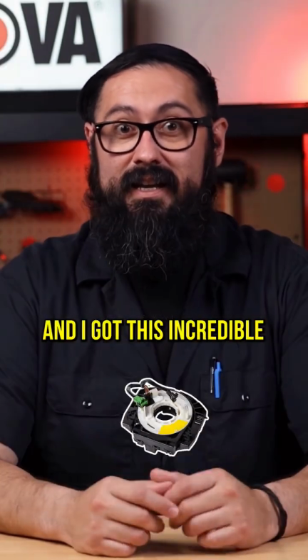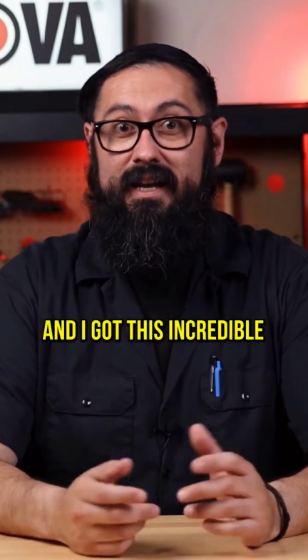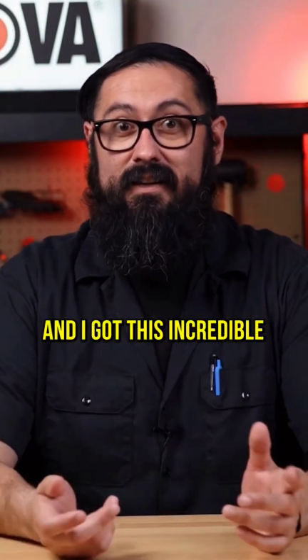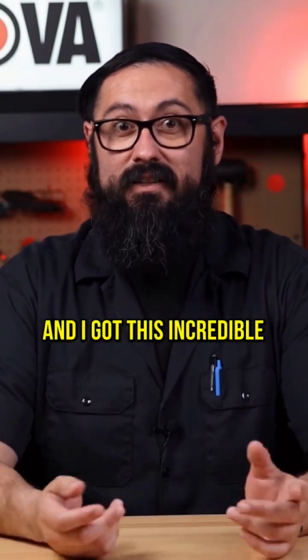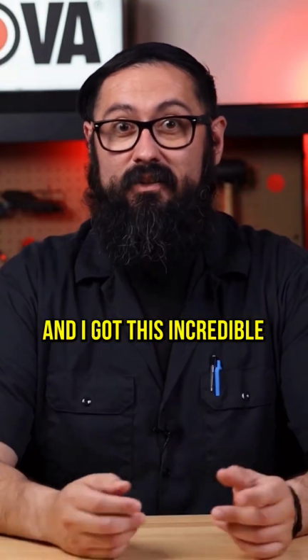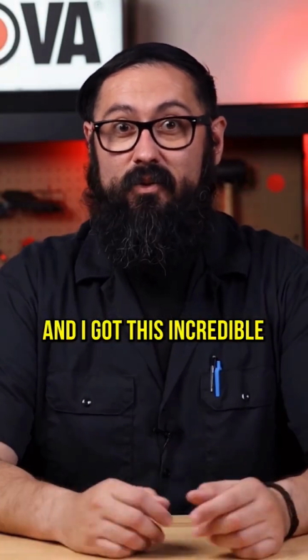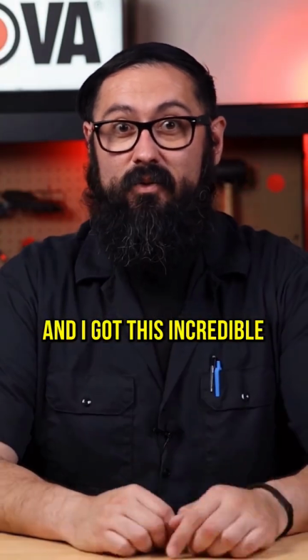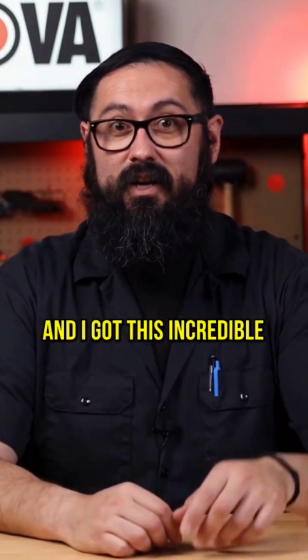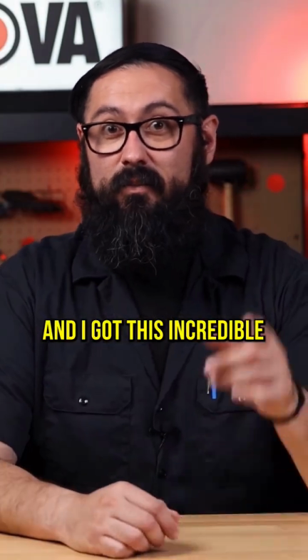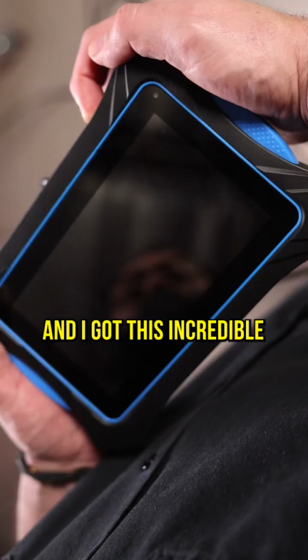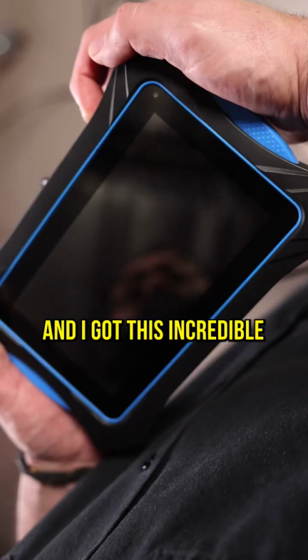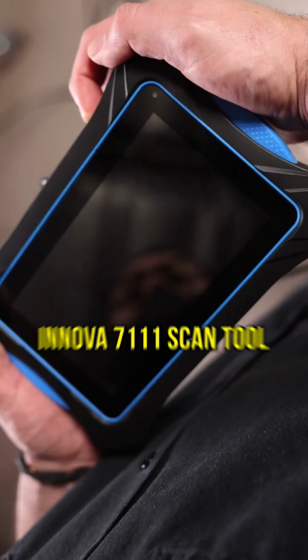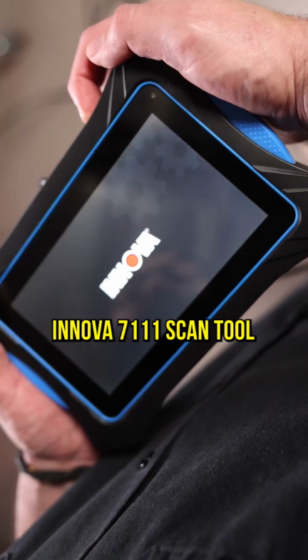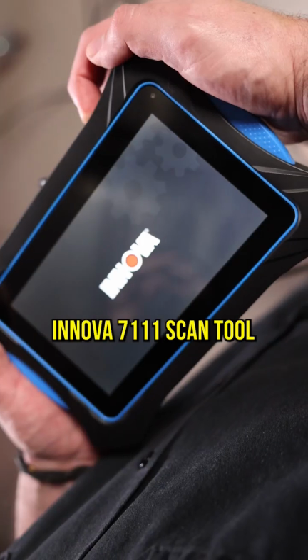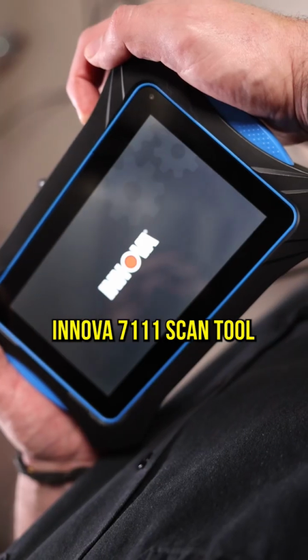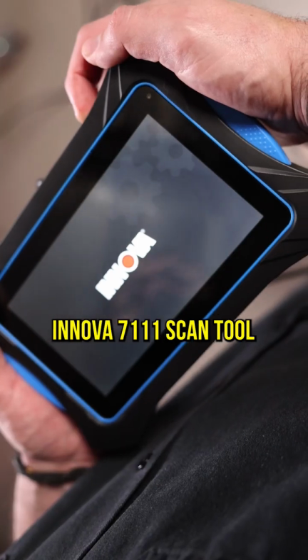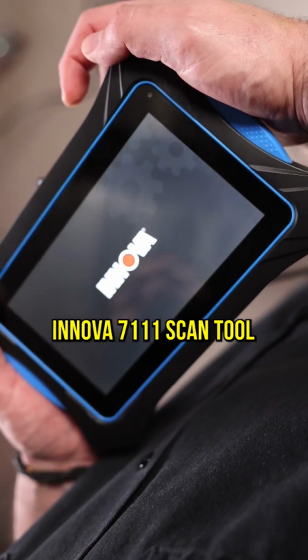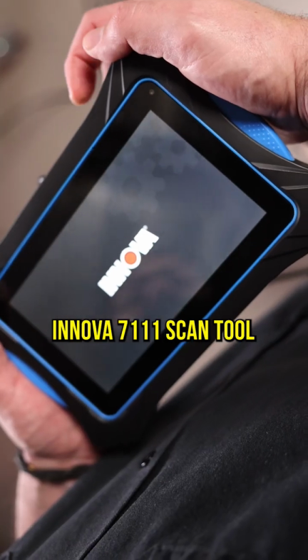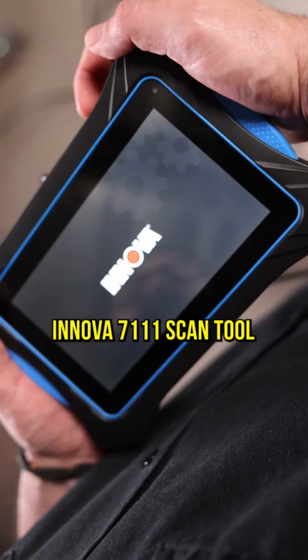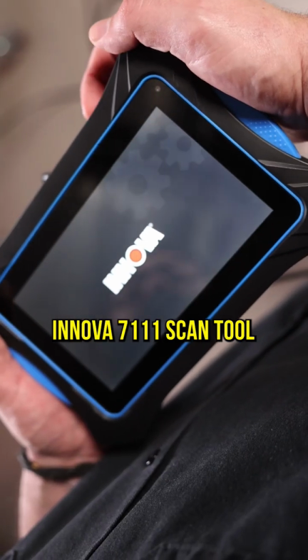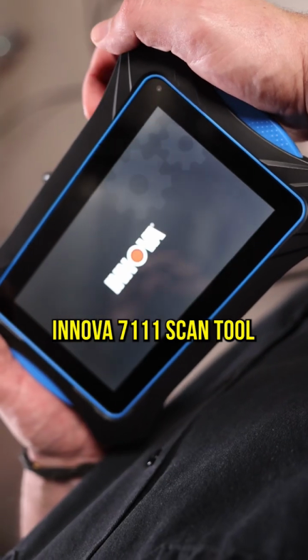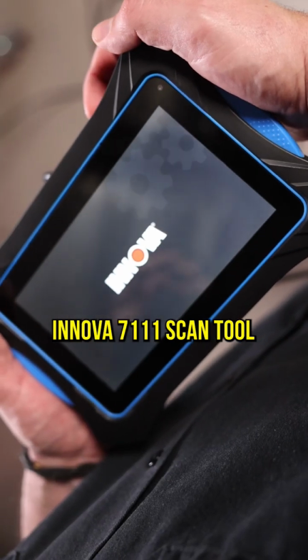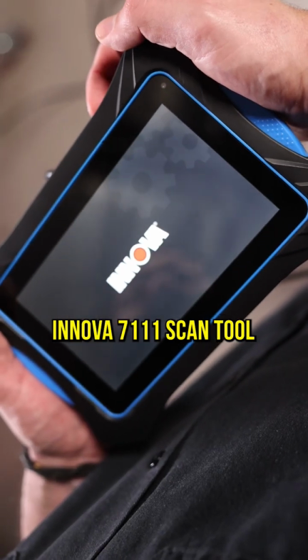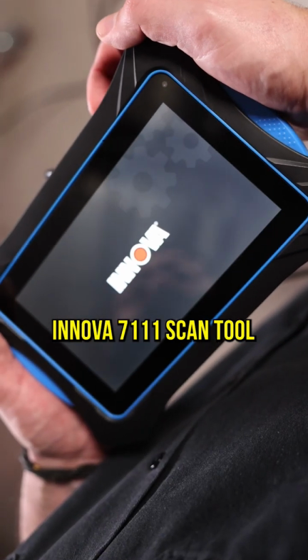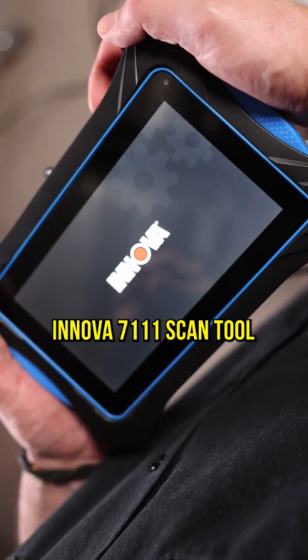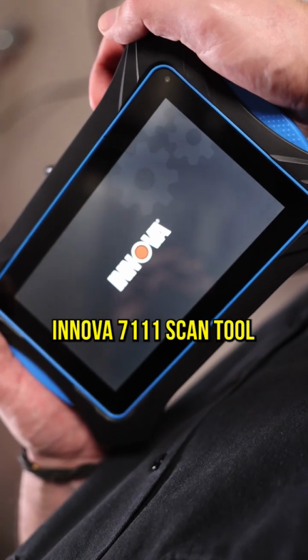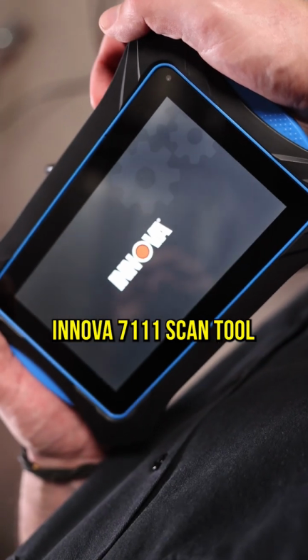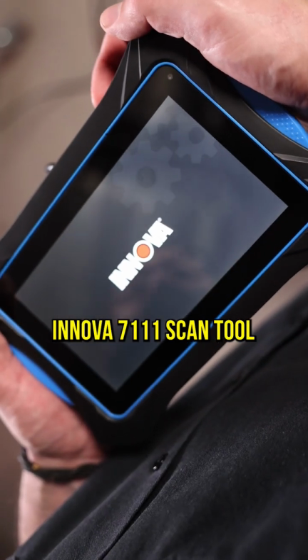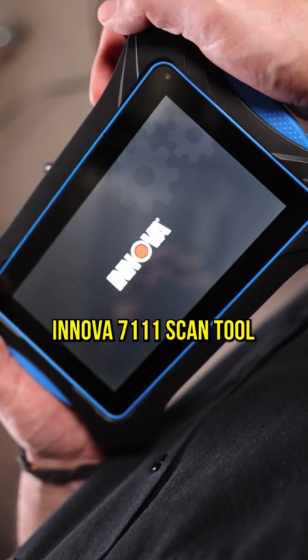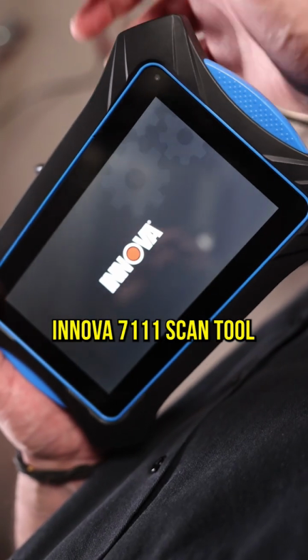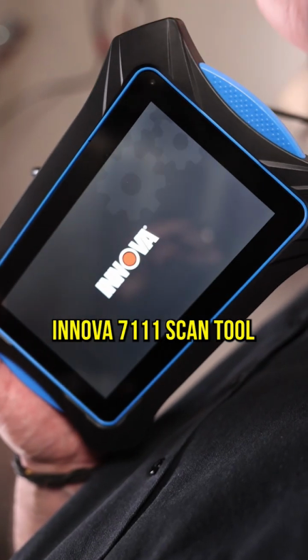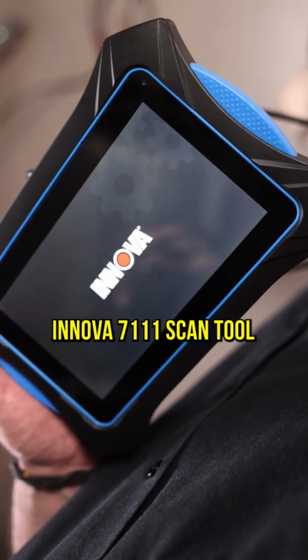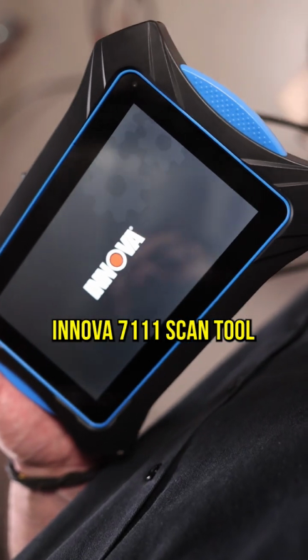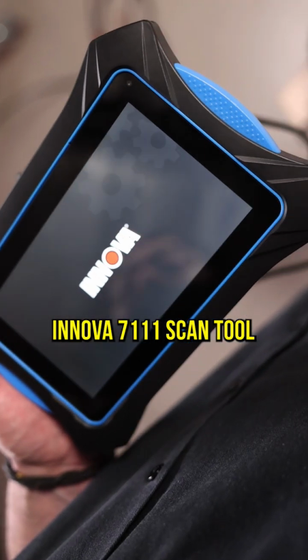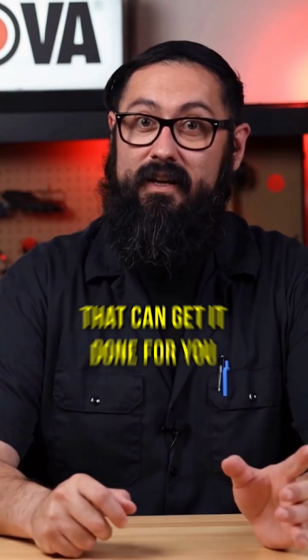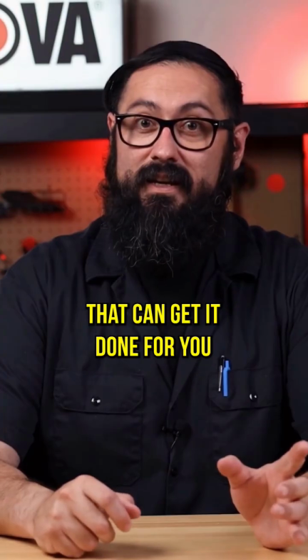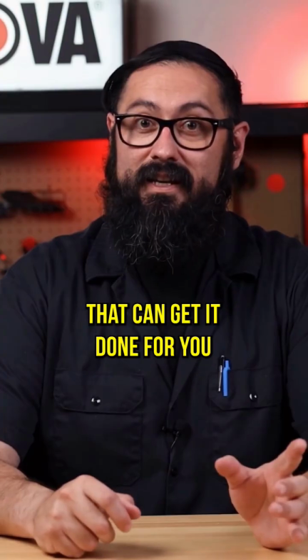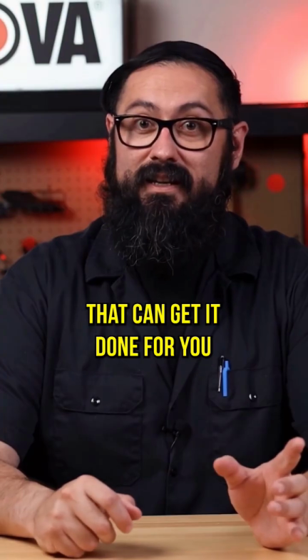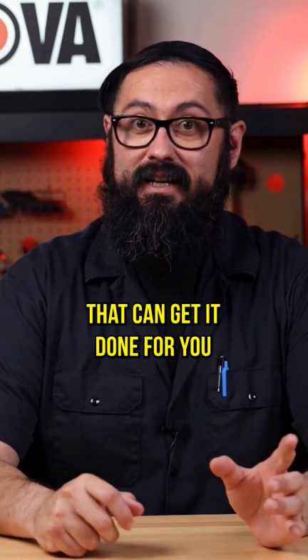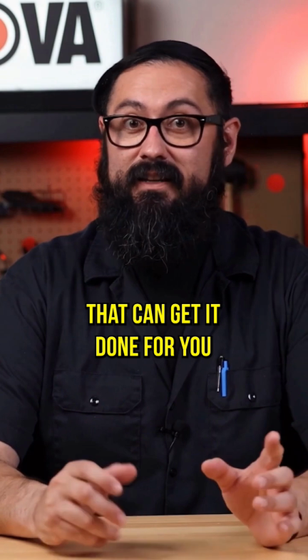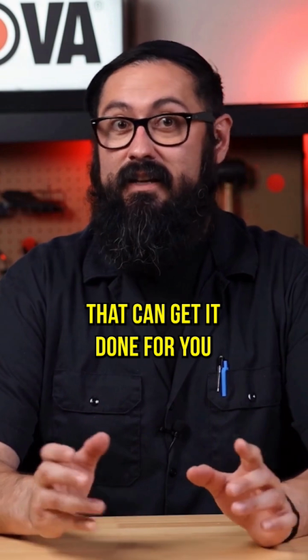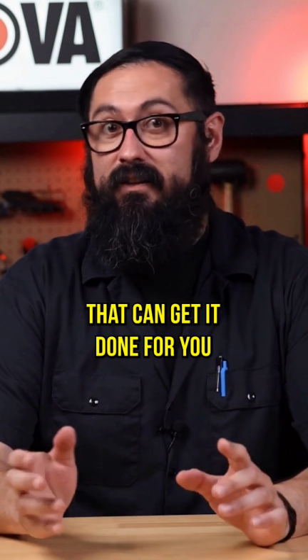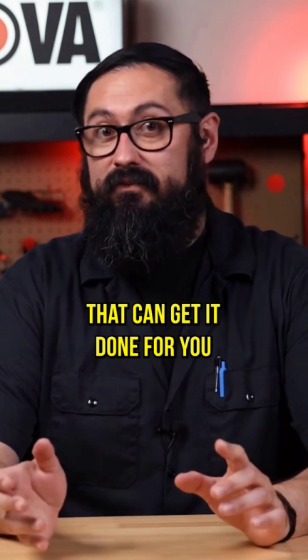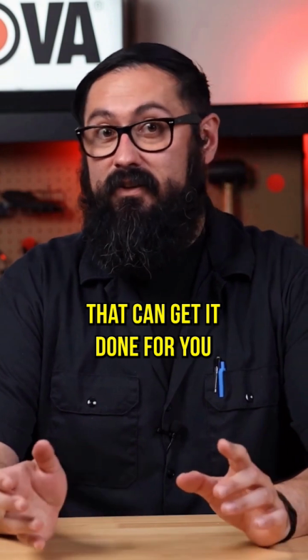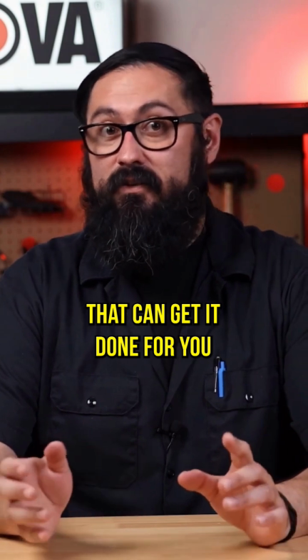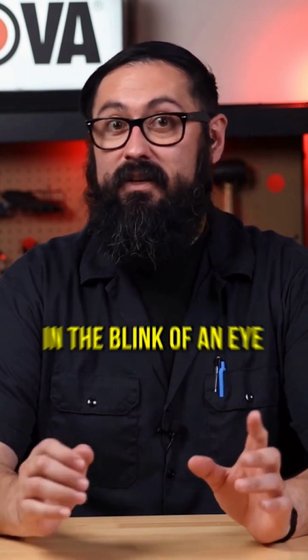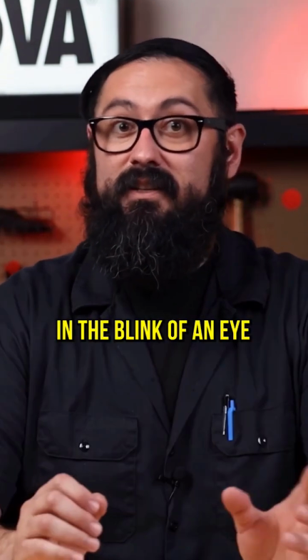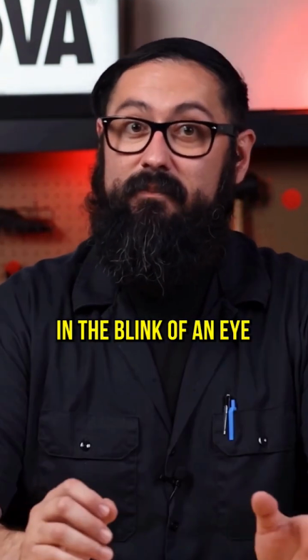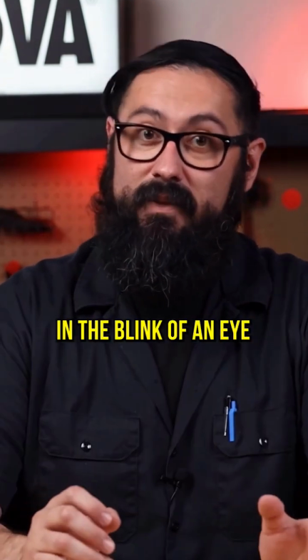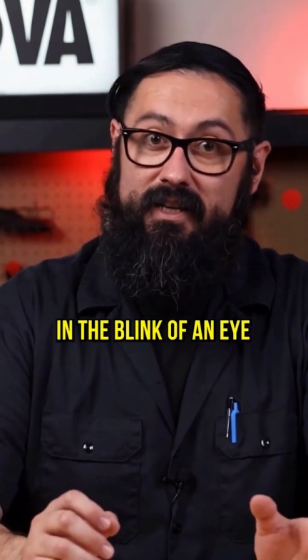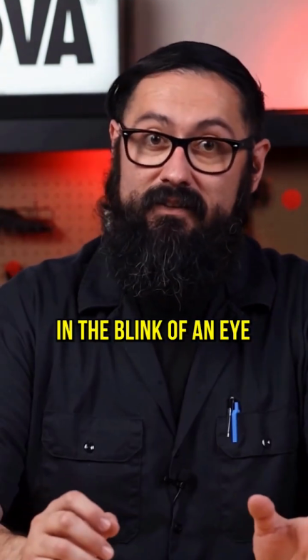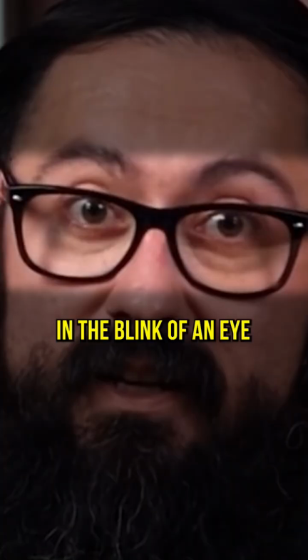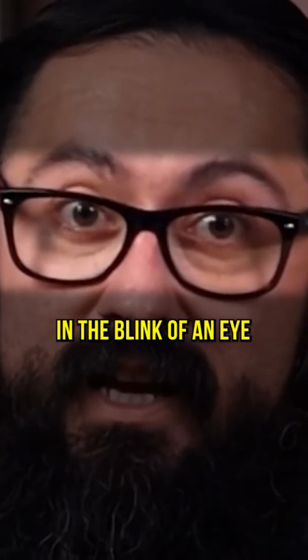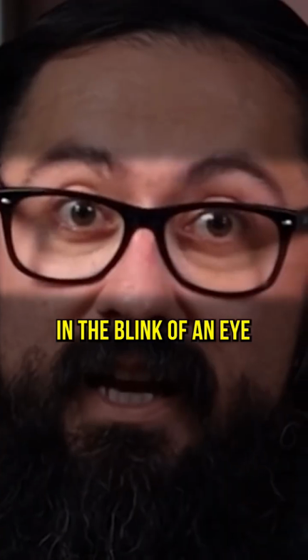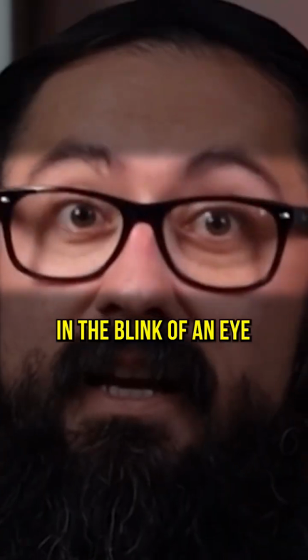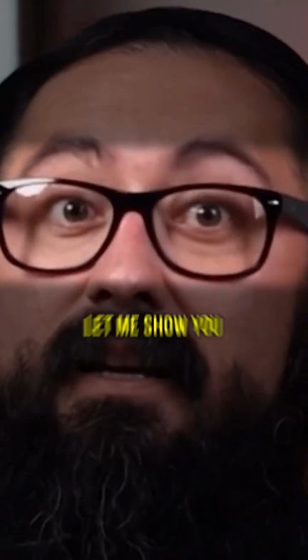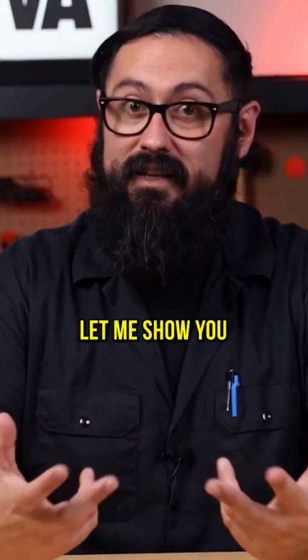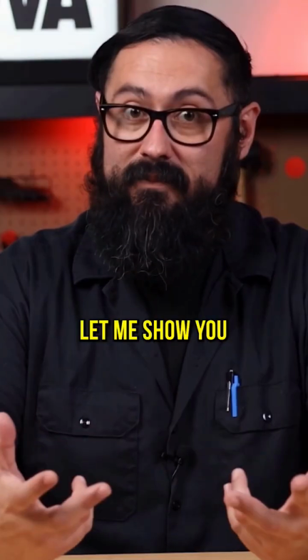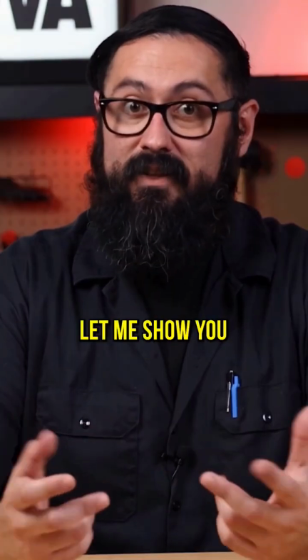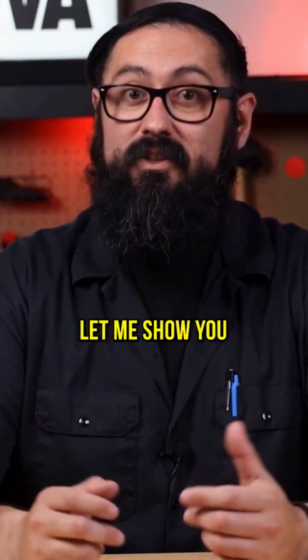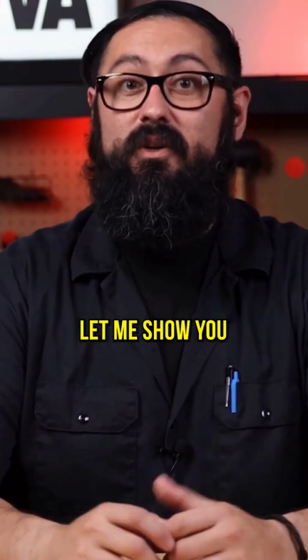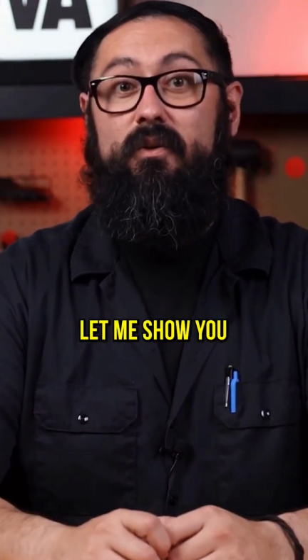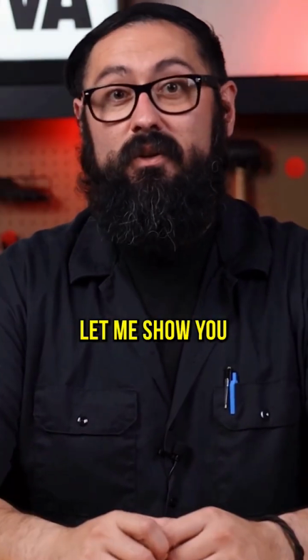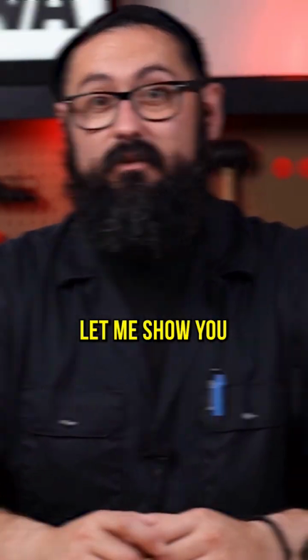I got this incredible Innova 7111 scan tool that can get it done for you in the blink of an eye. Let me show you.